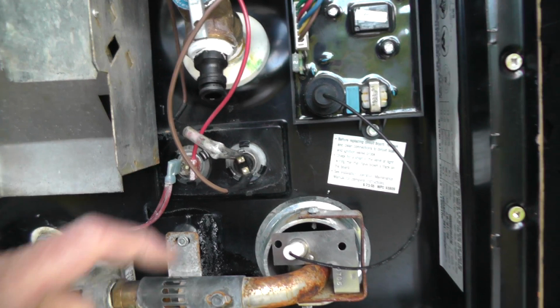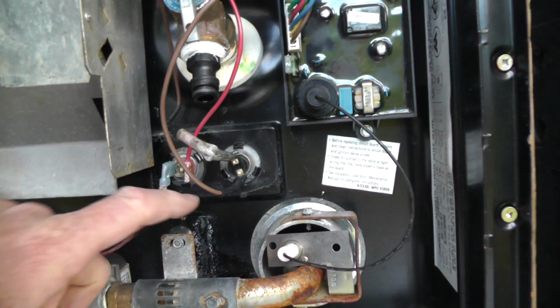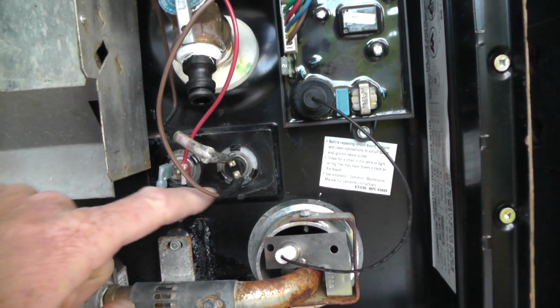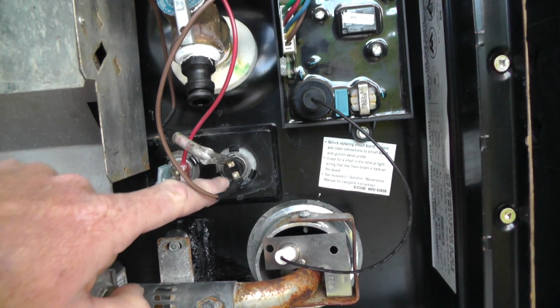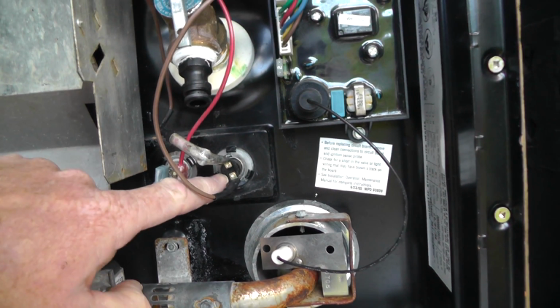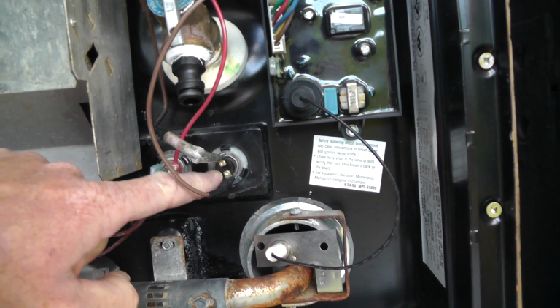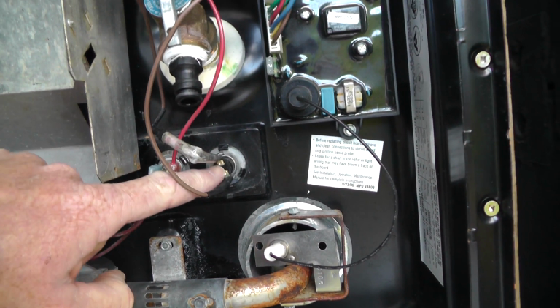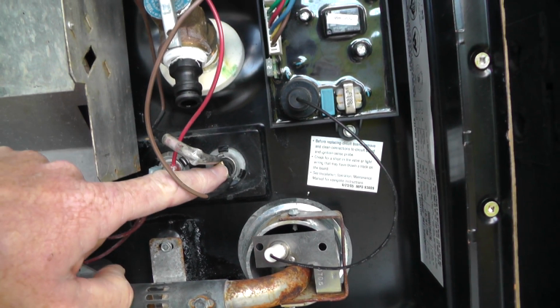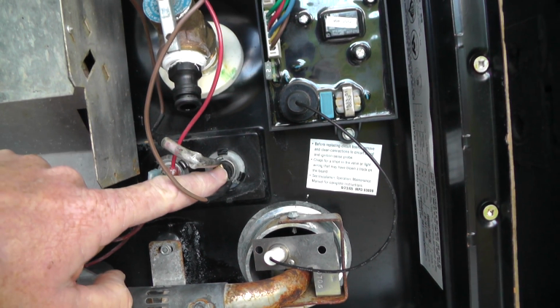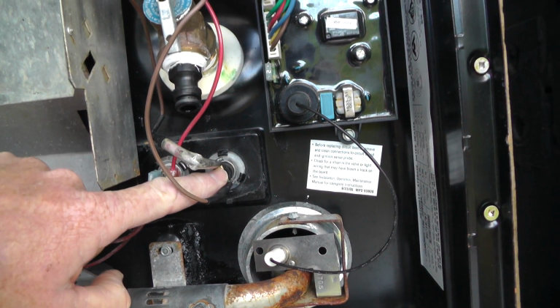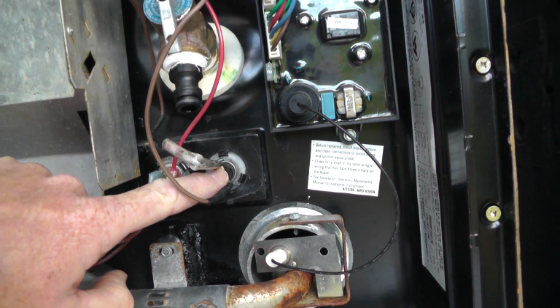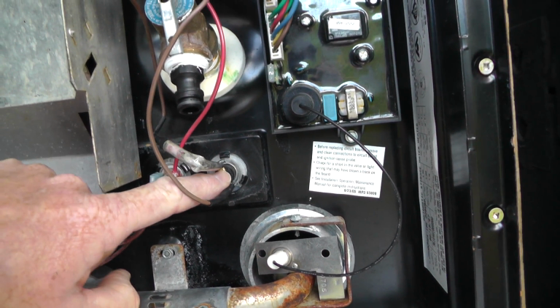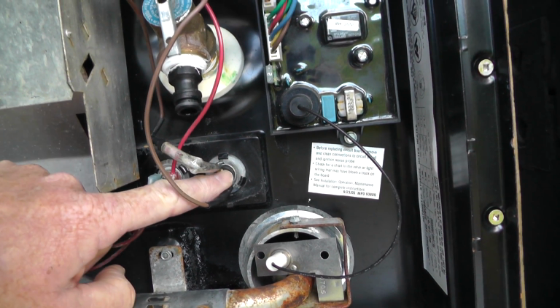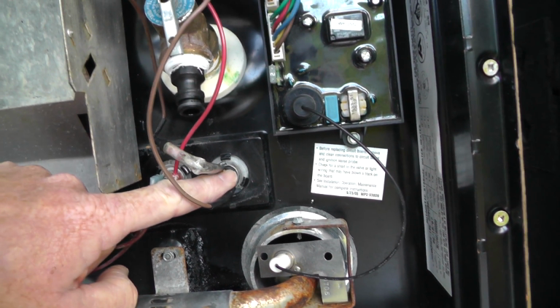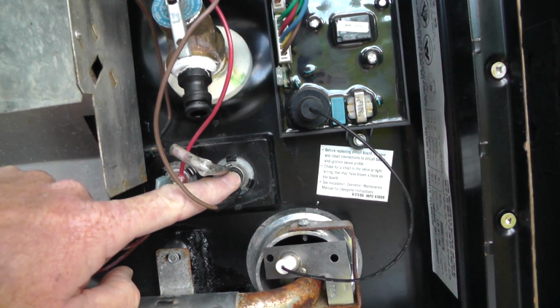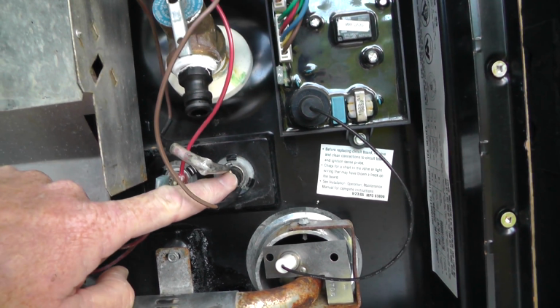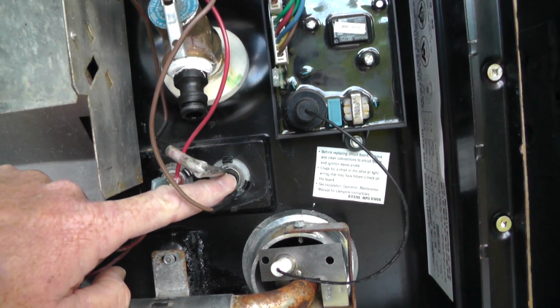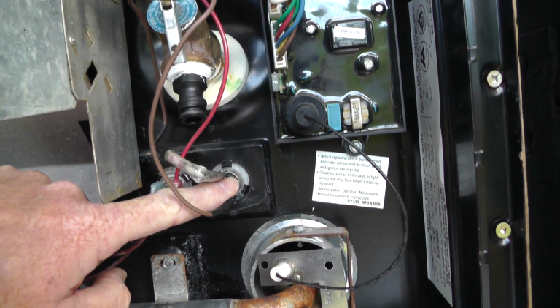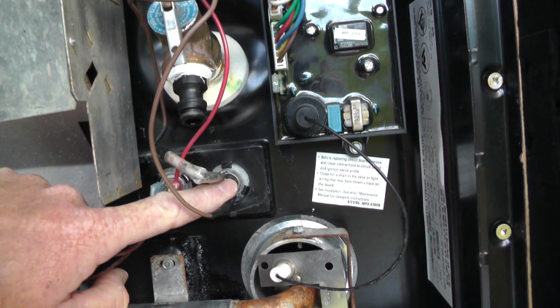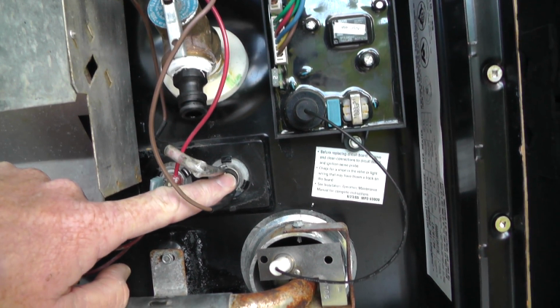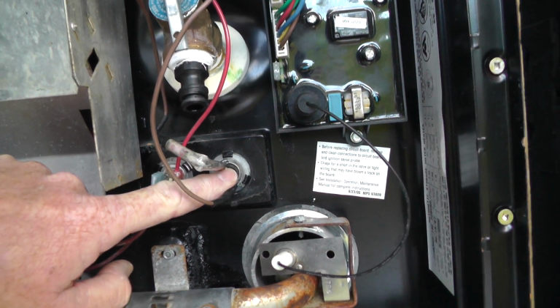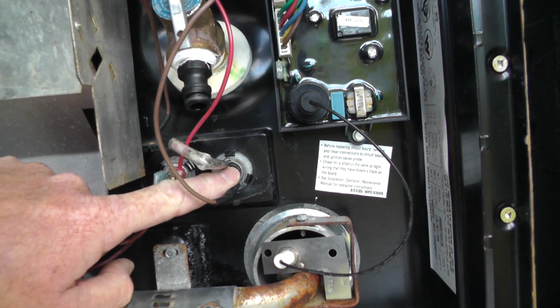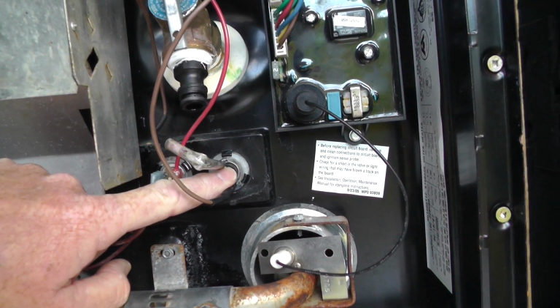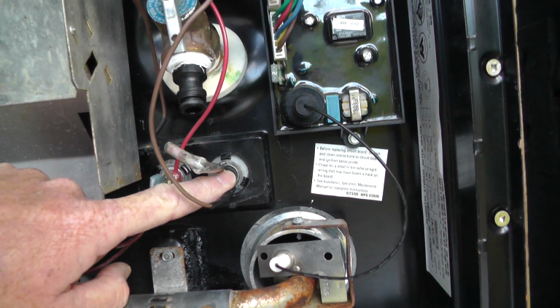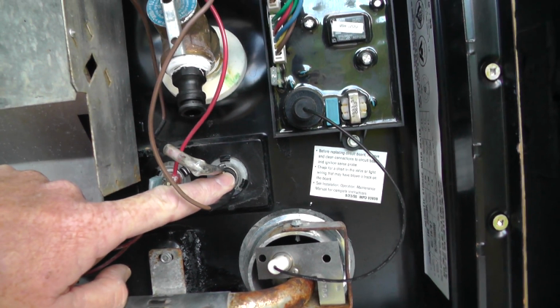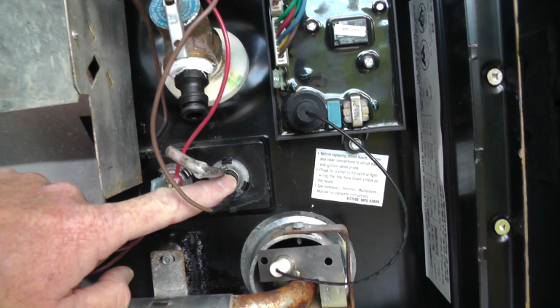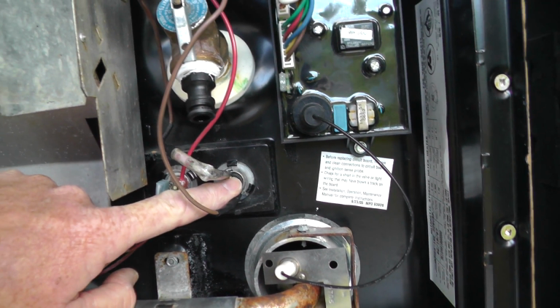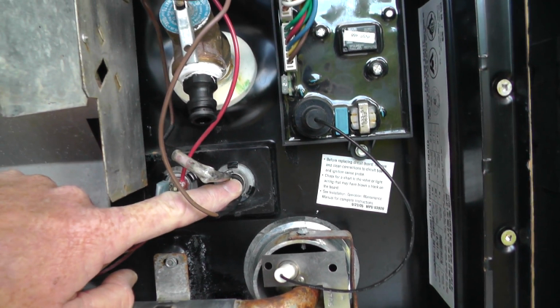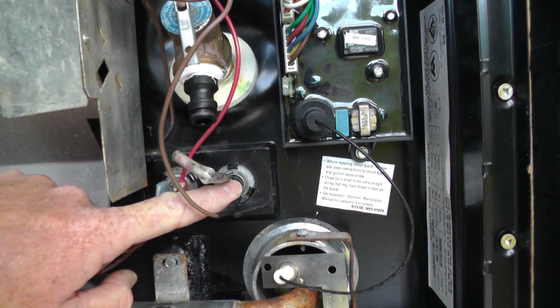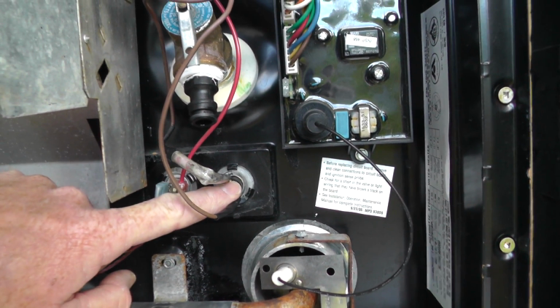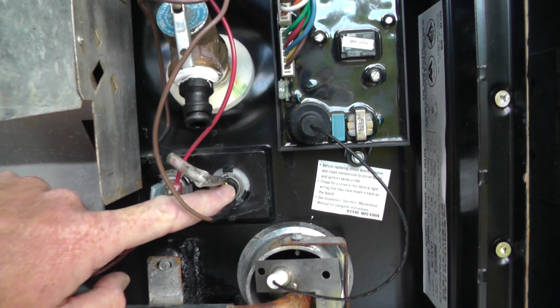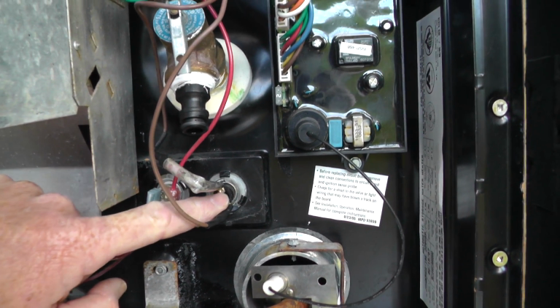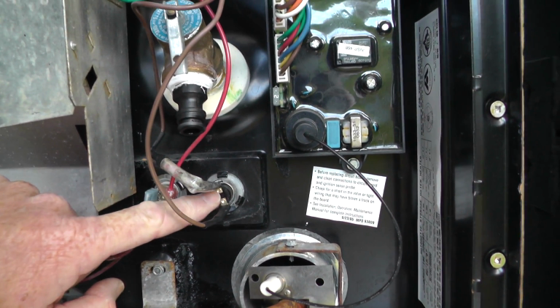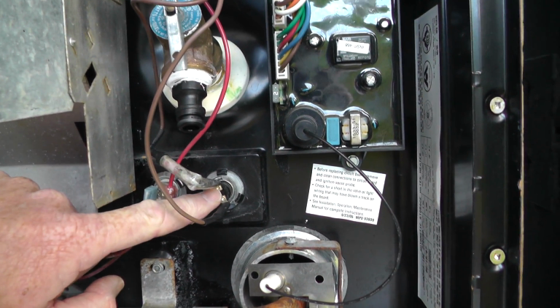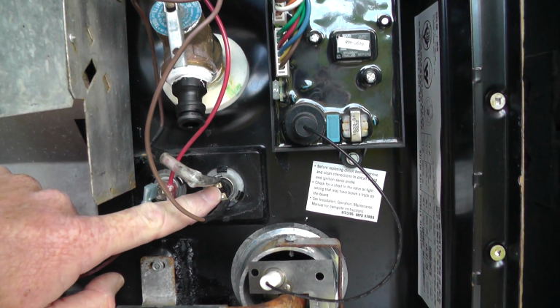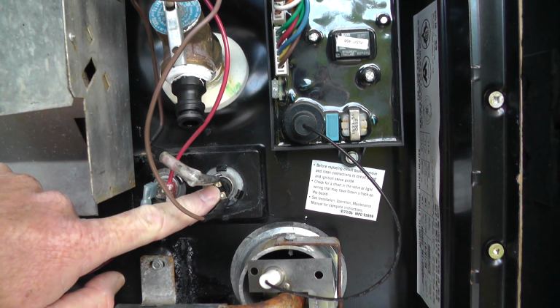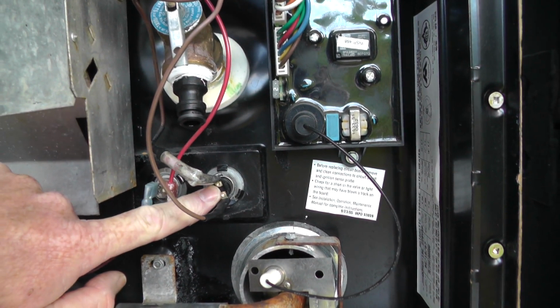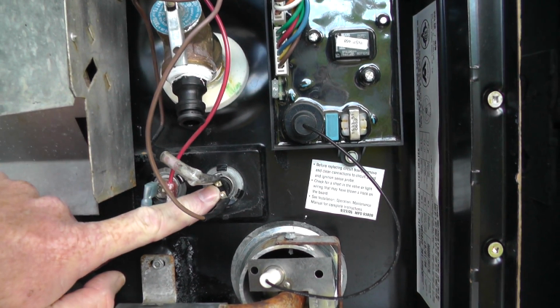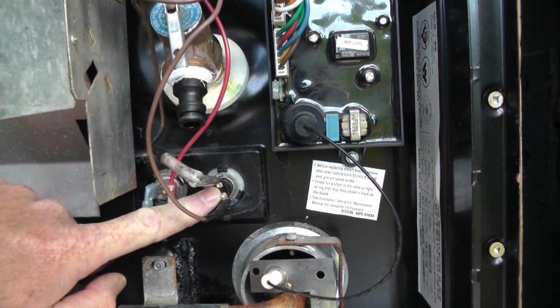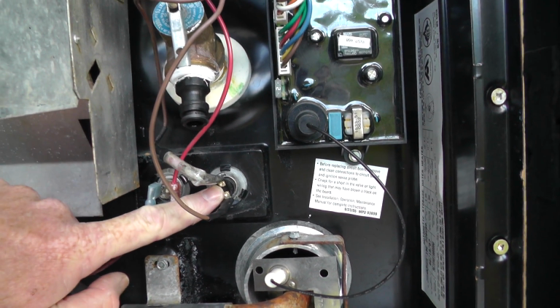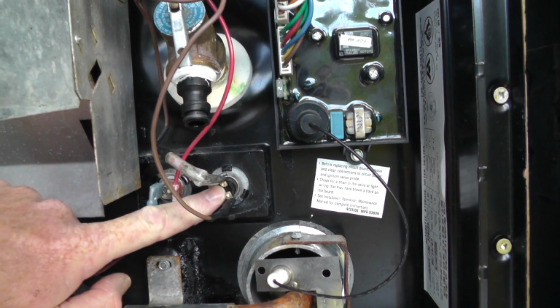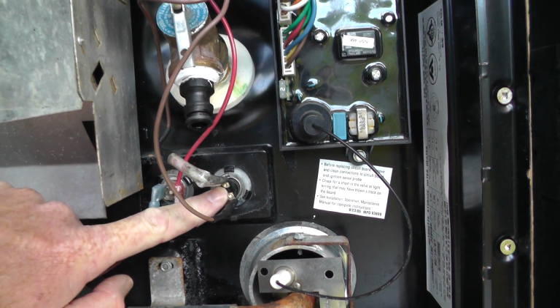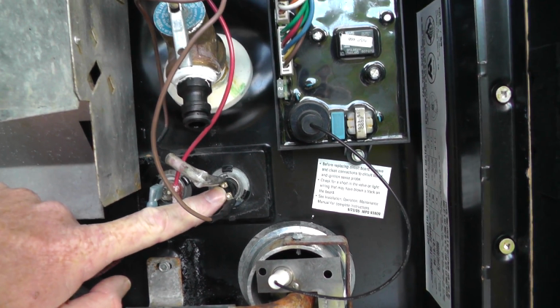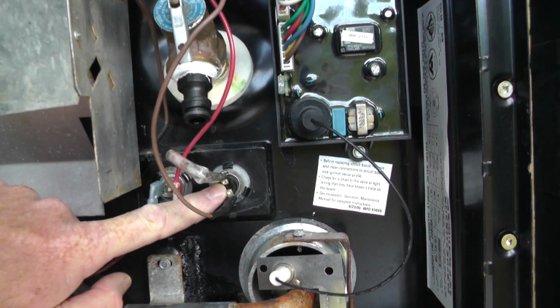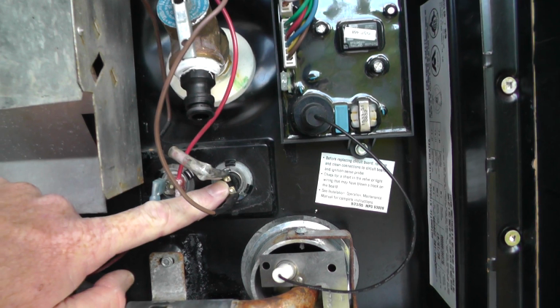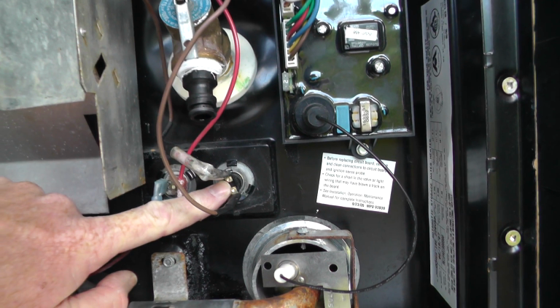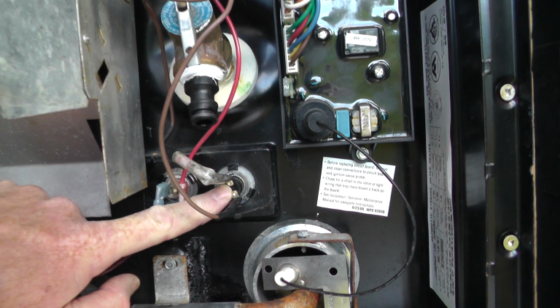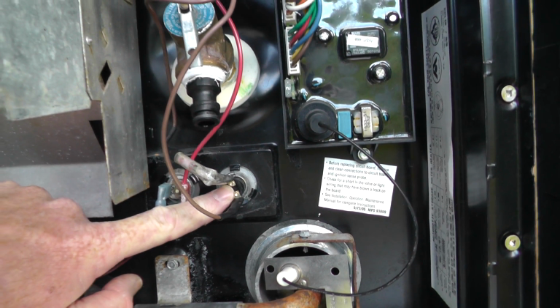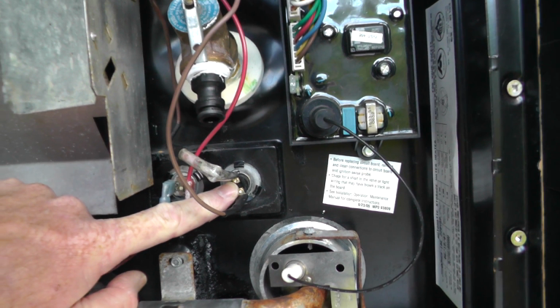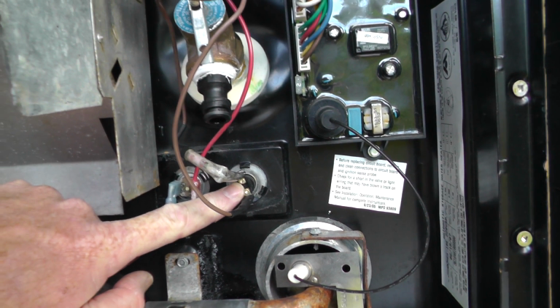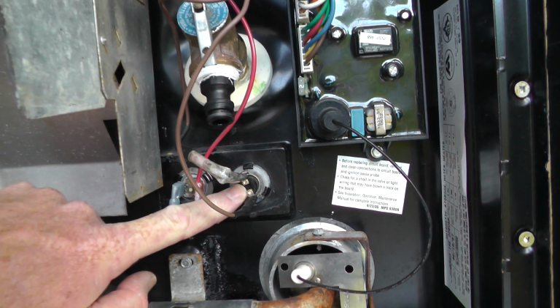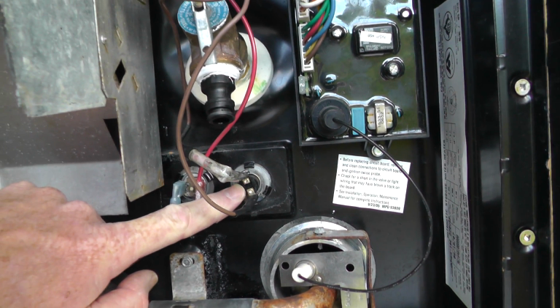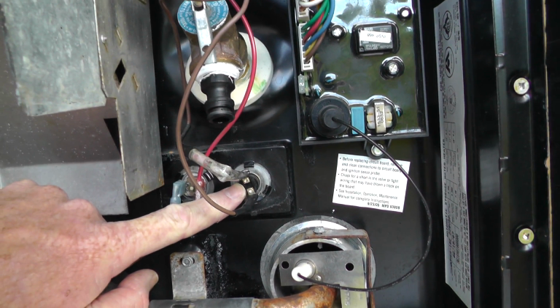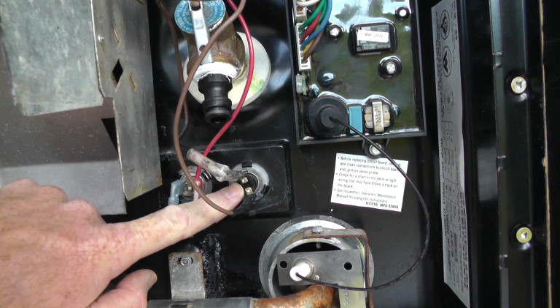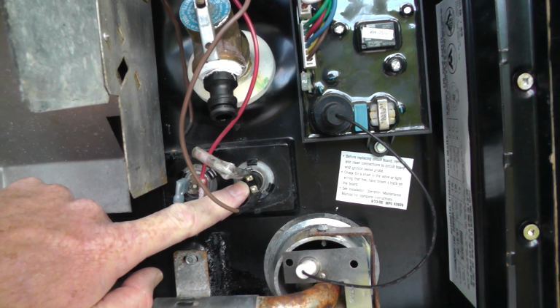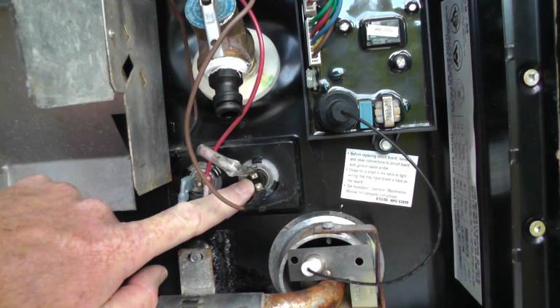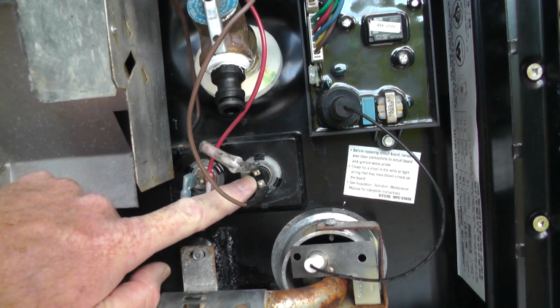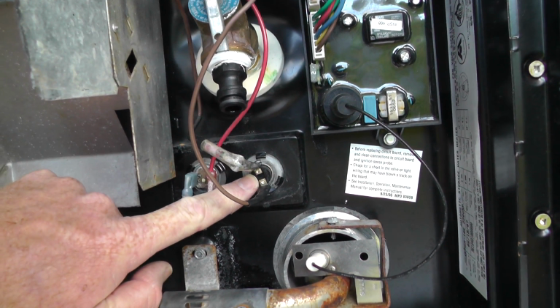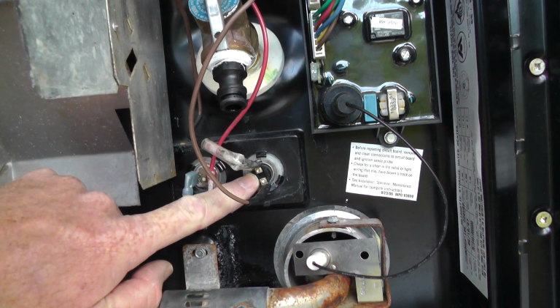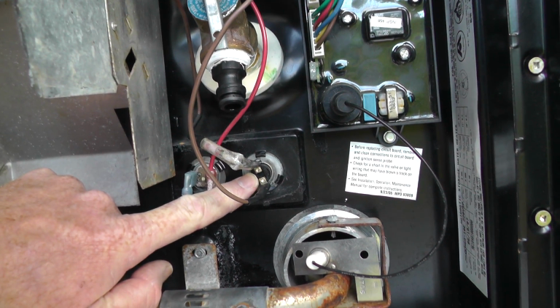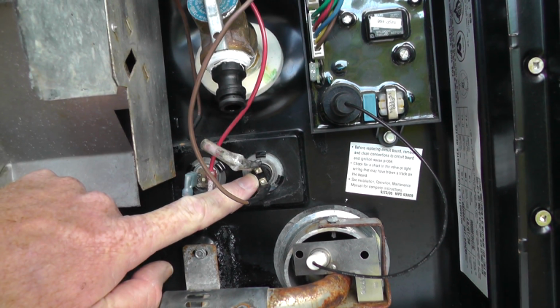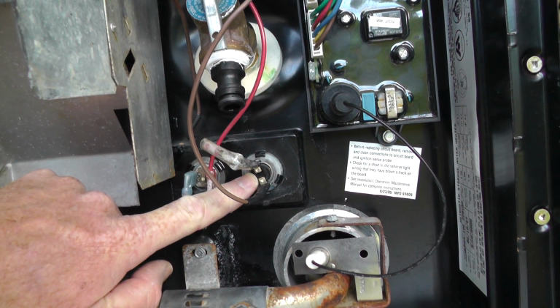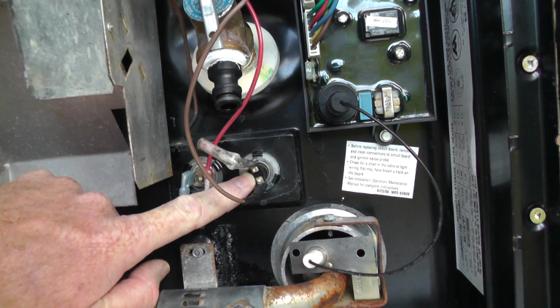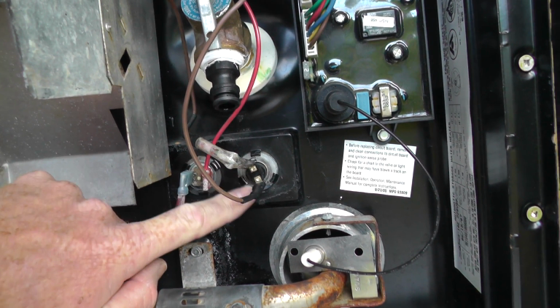This is the primary temperature control device, and this is the device which on this particular water heater had failed.